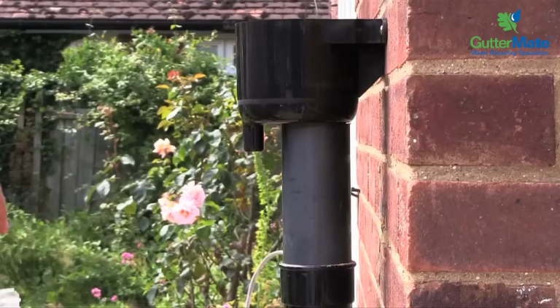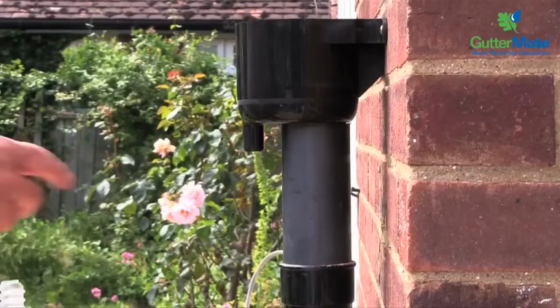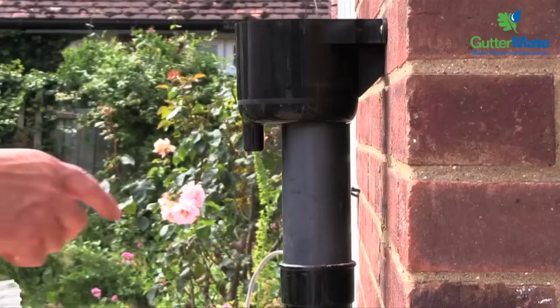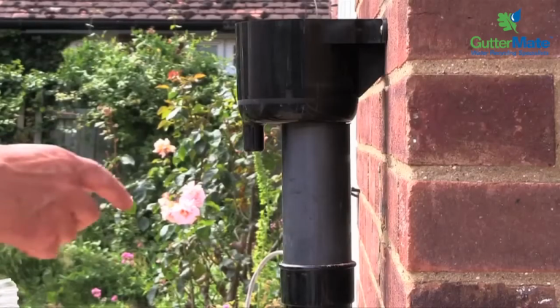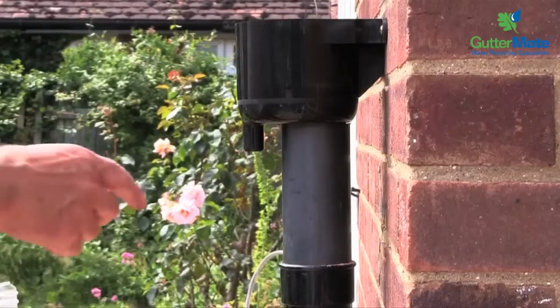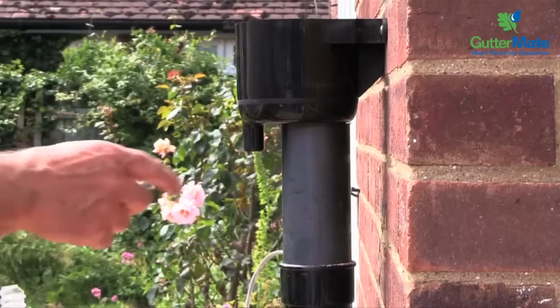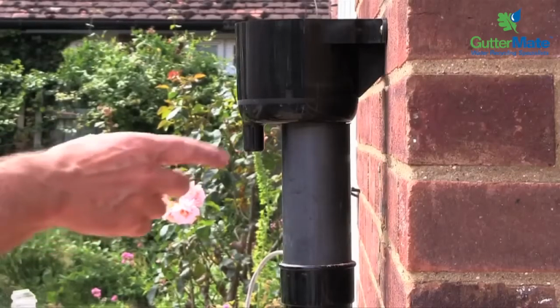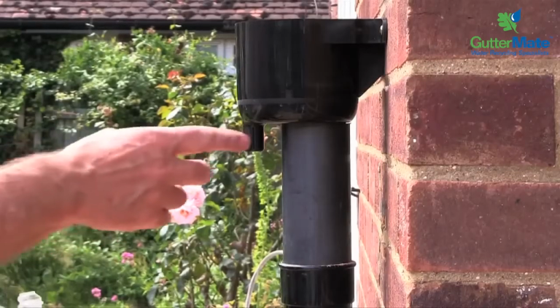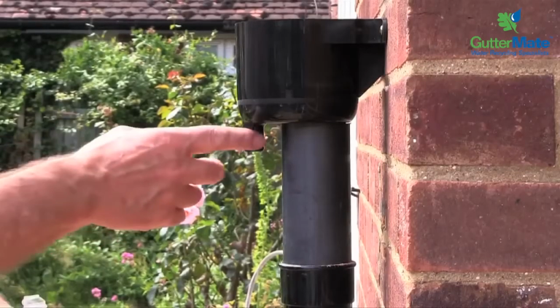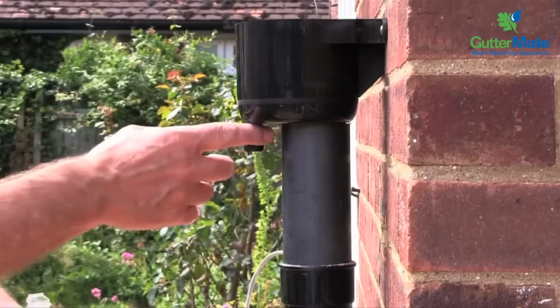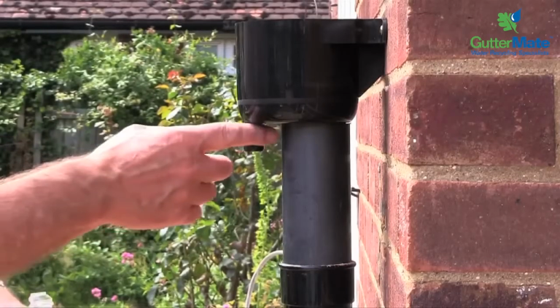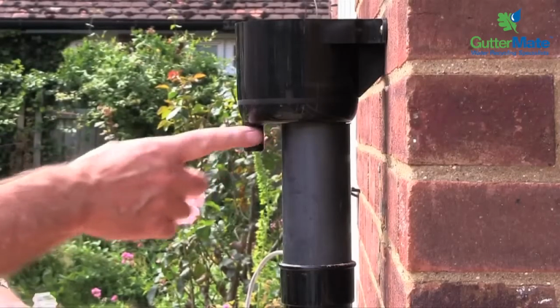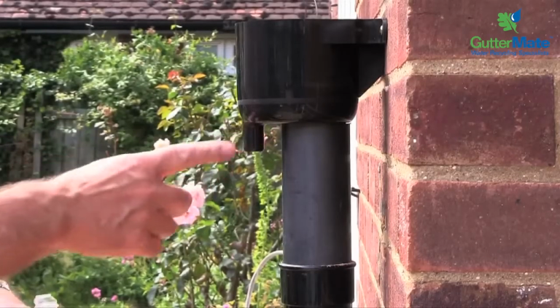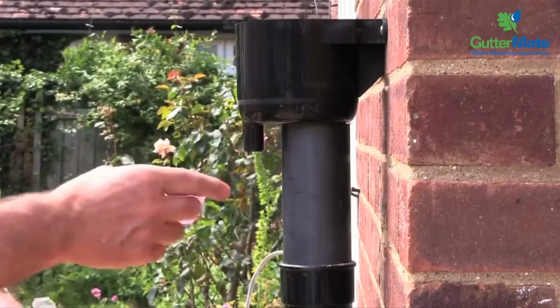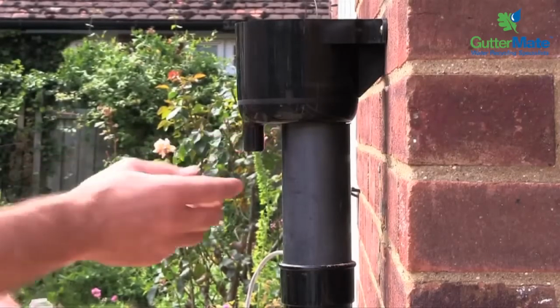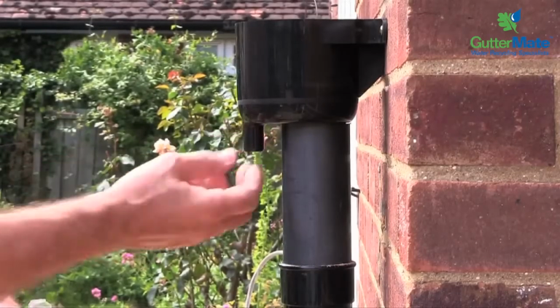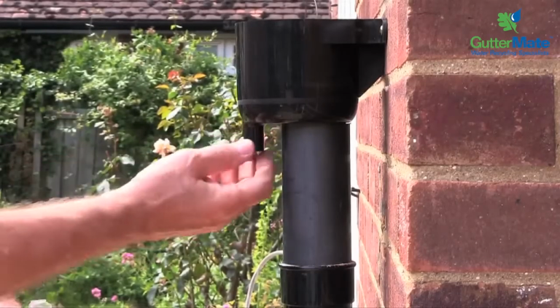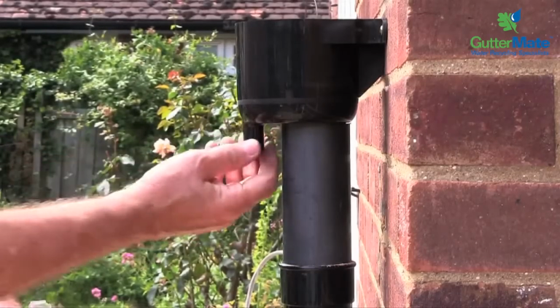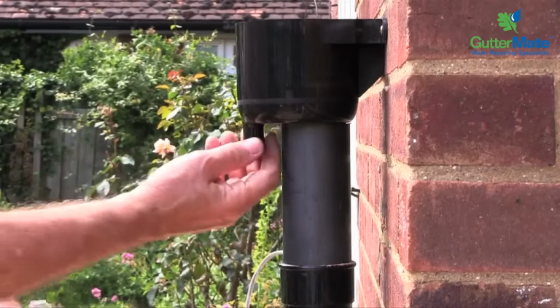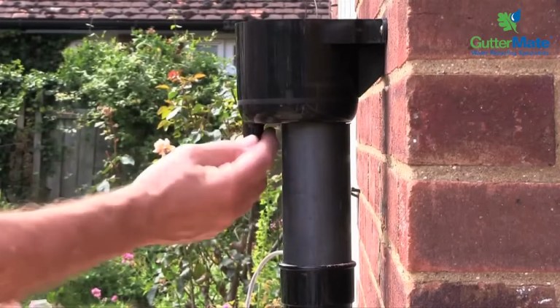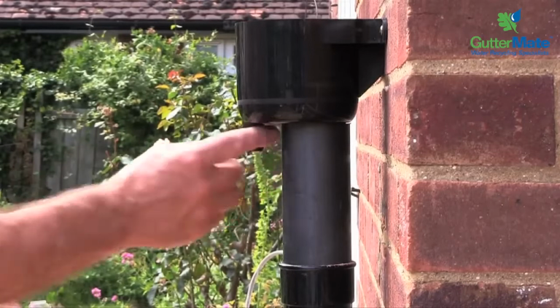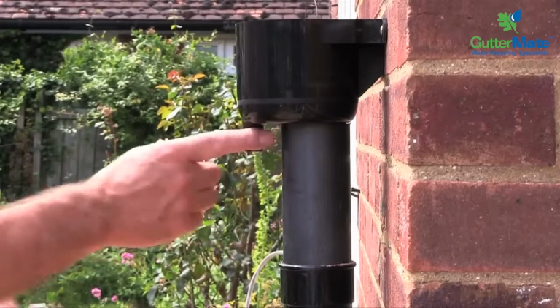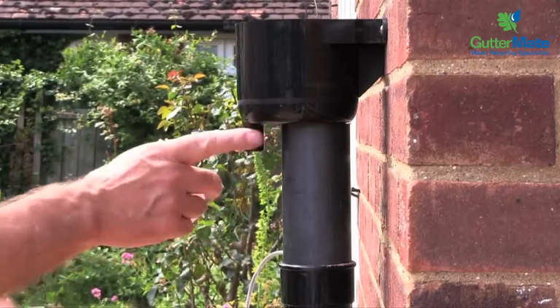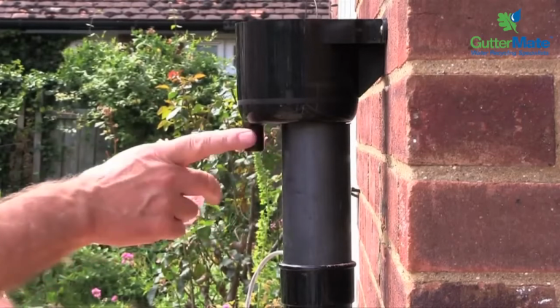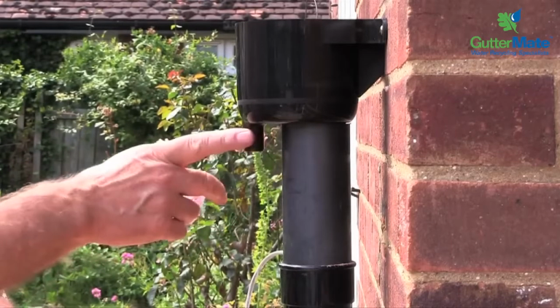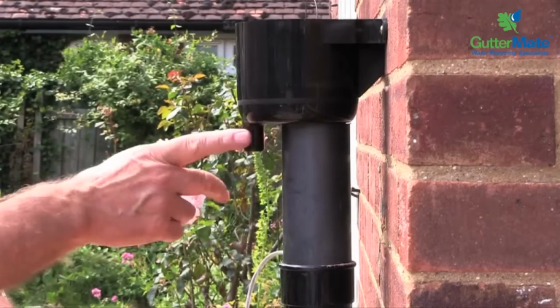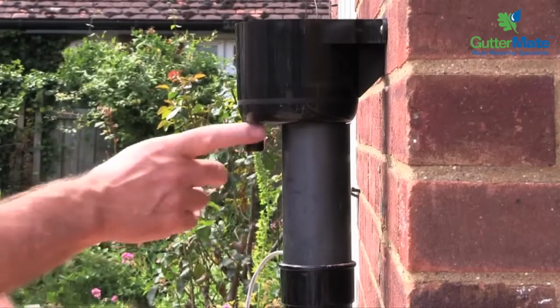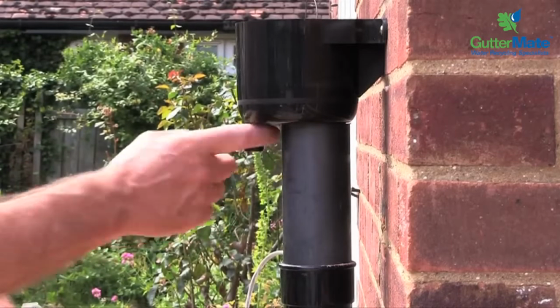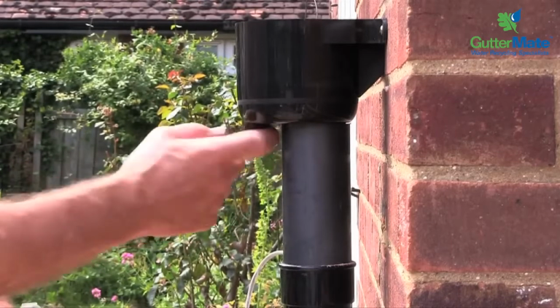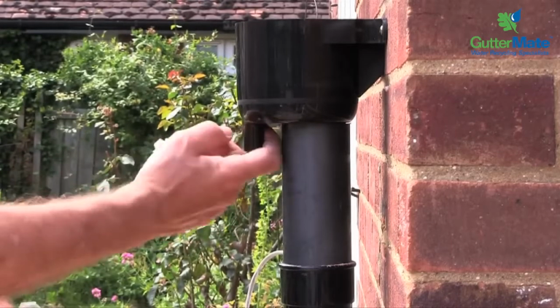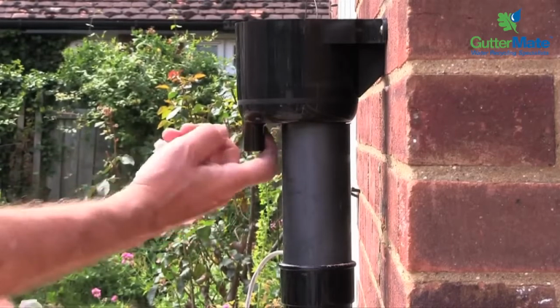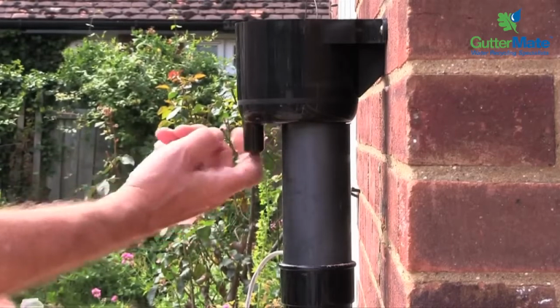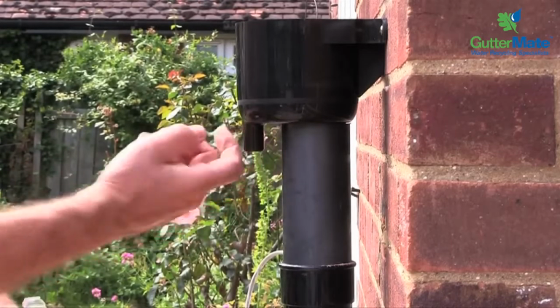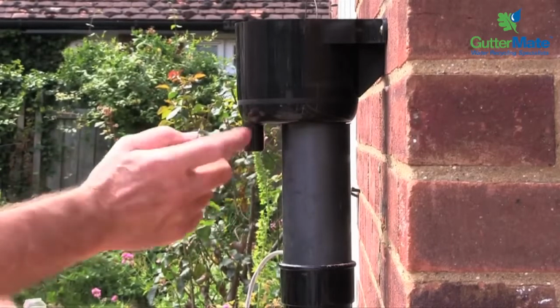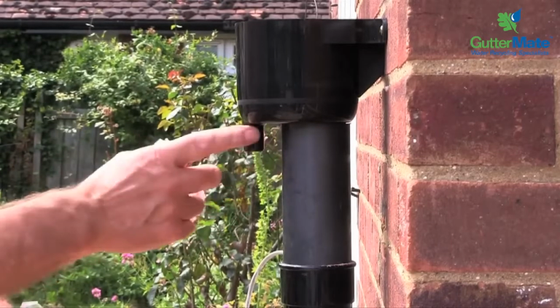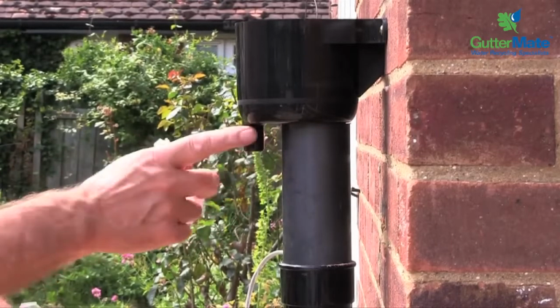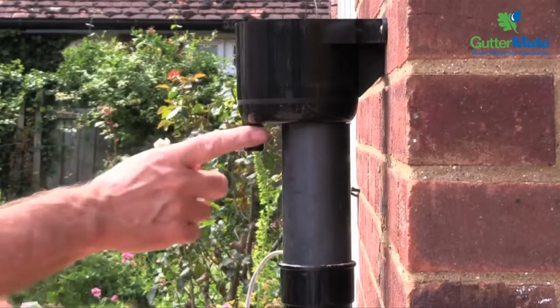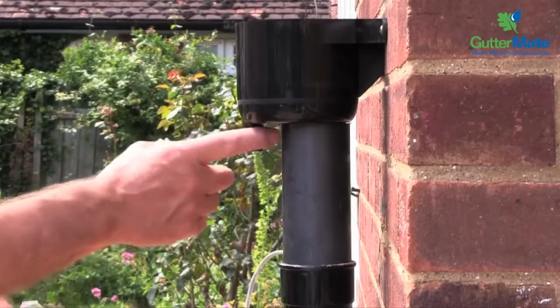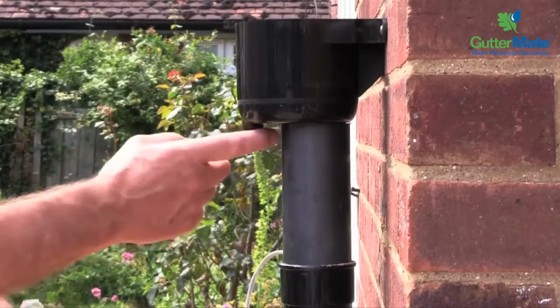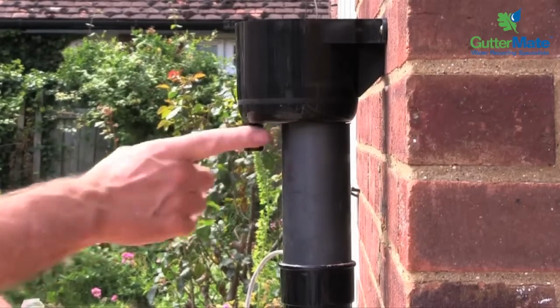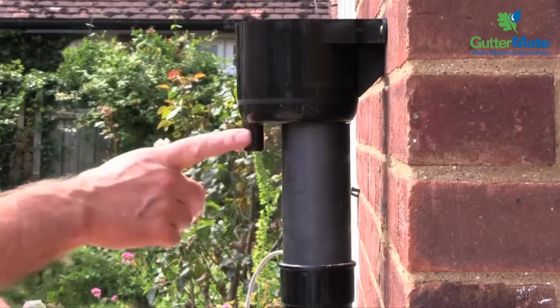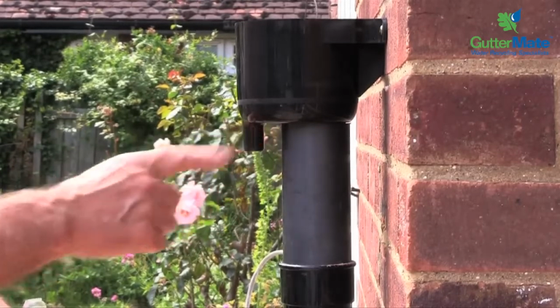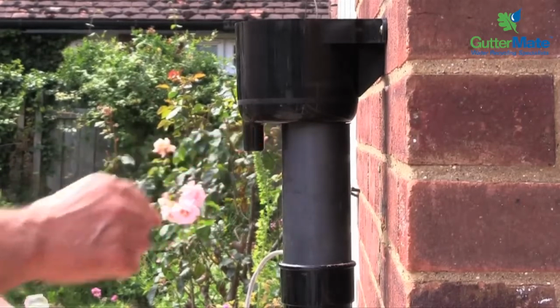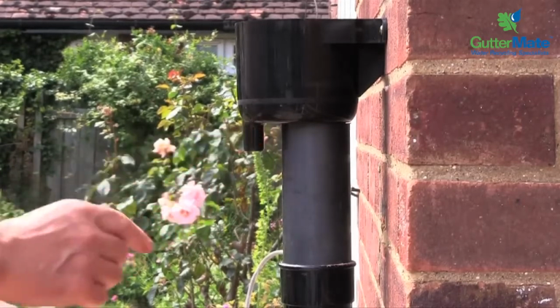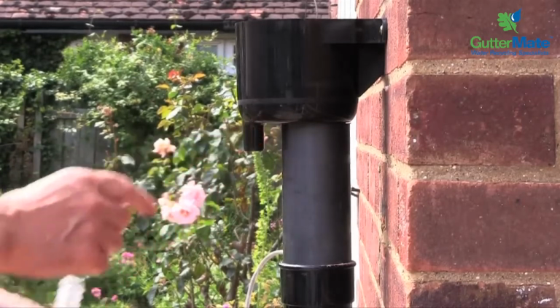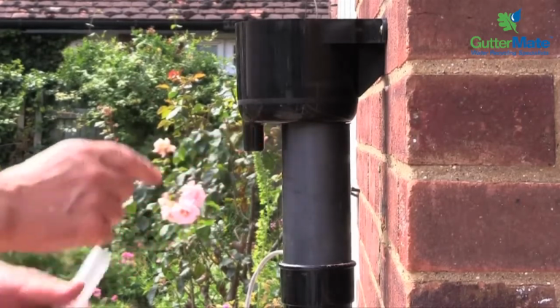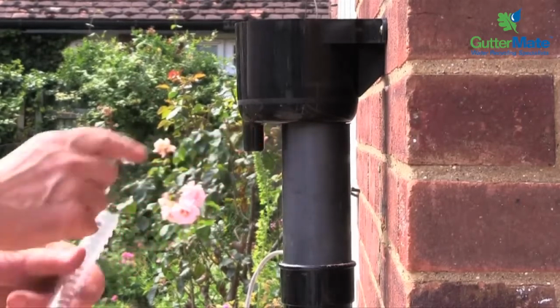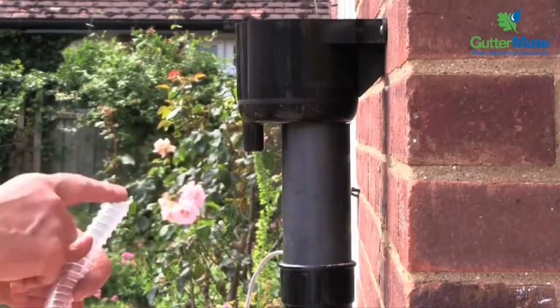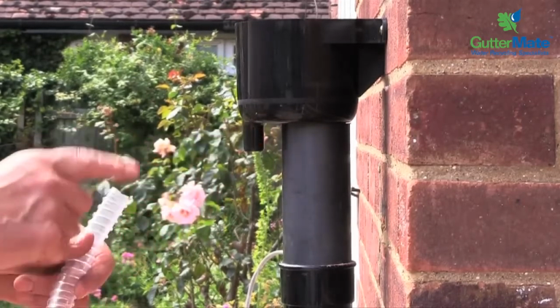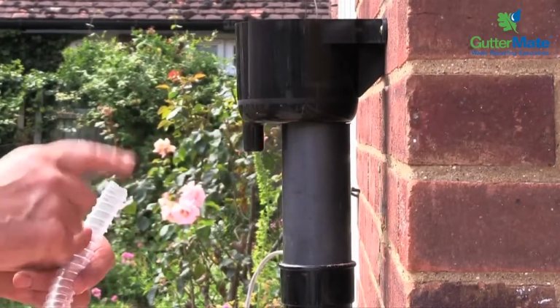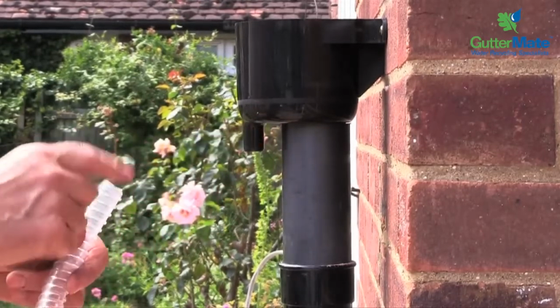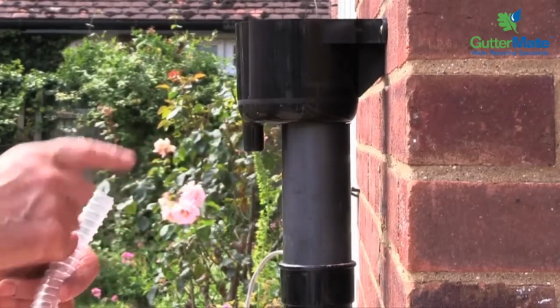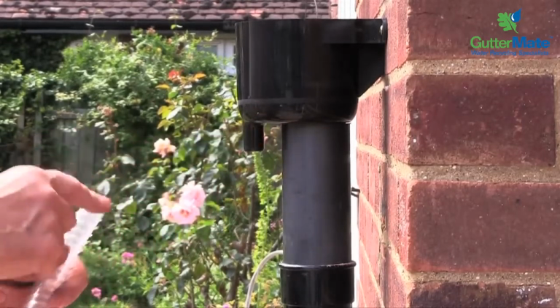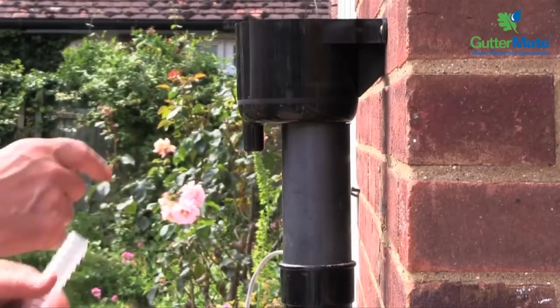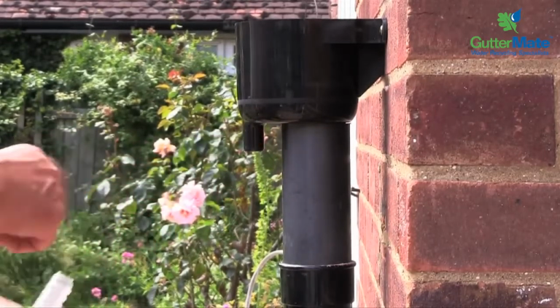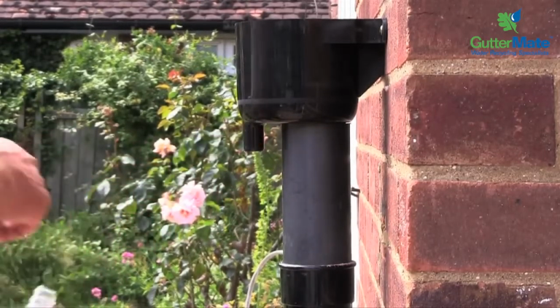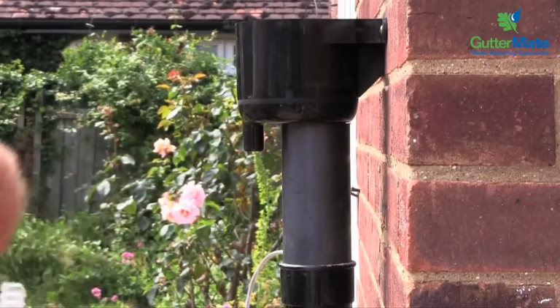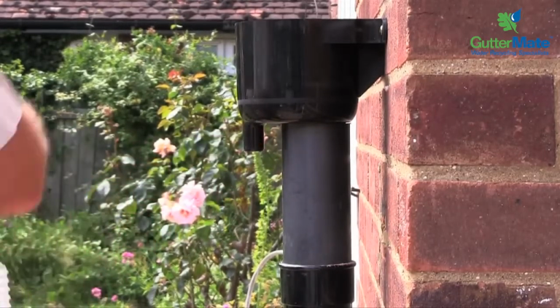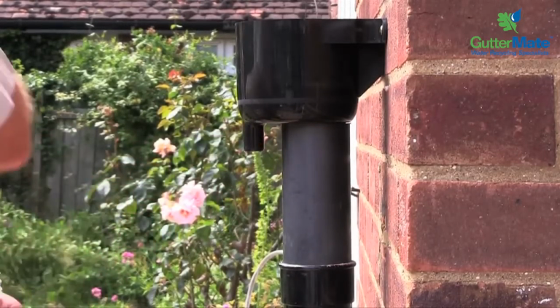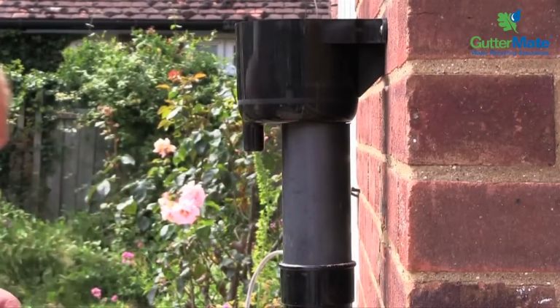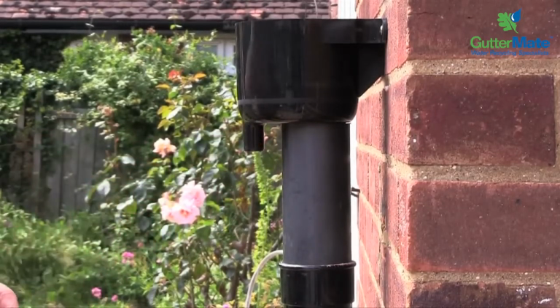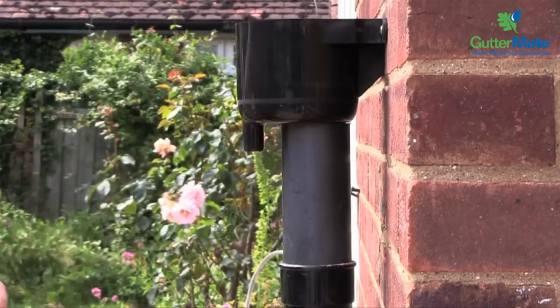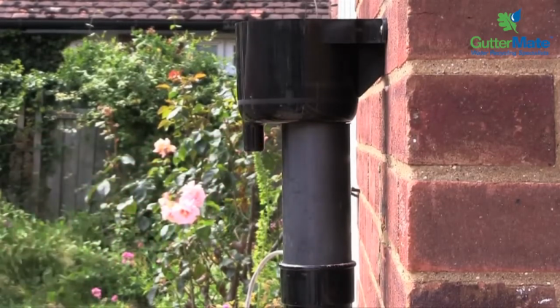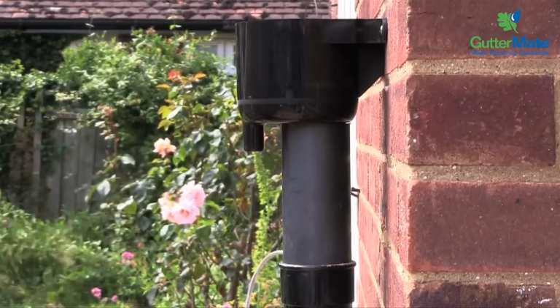Another drop of washing up liquid needs to go on here again to push the end of the hose on.